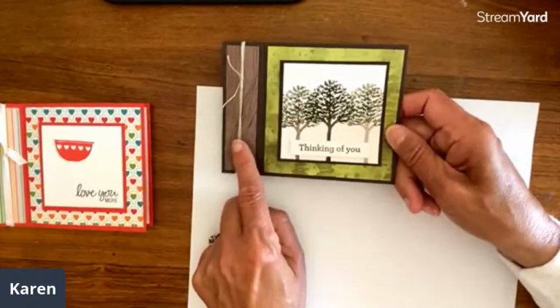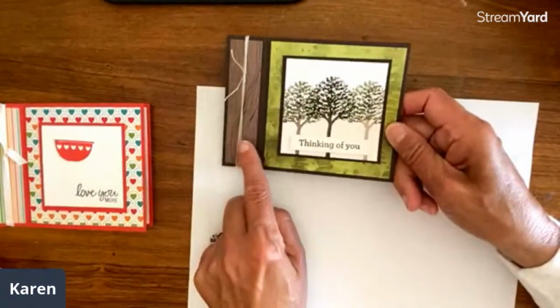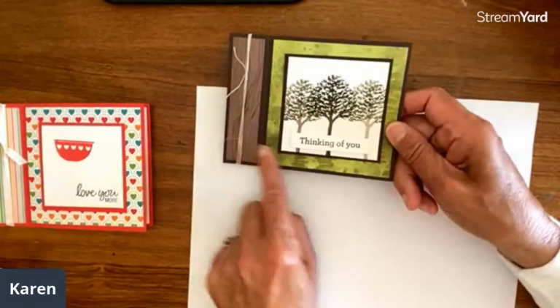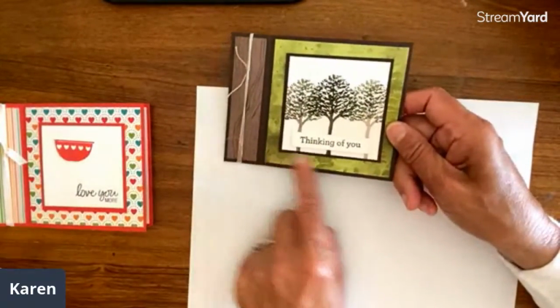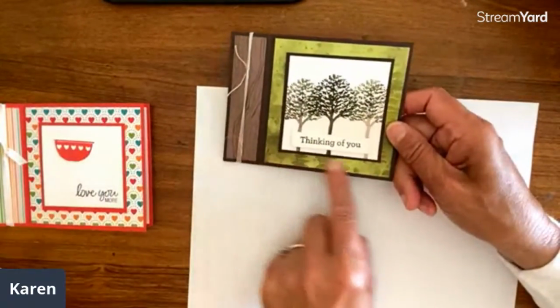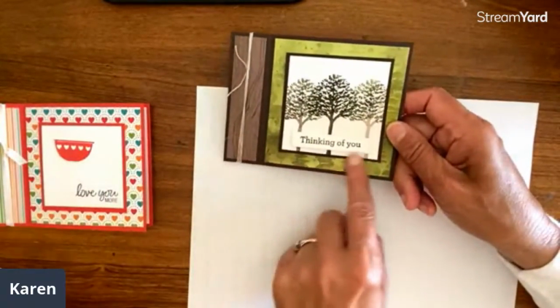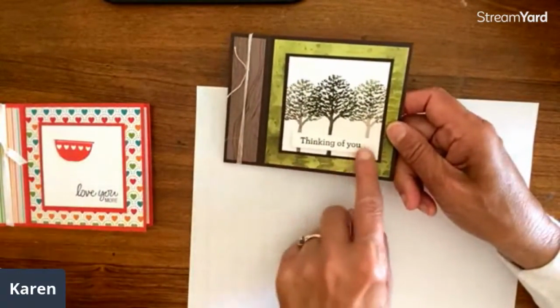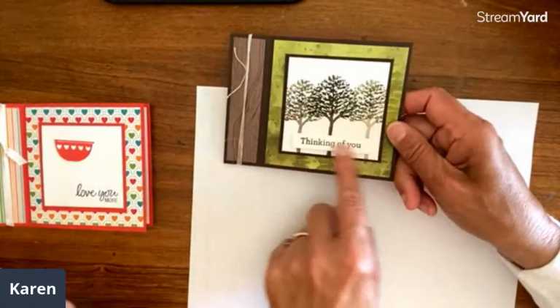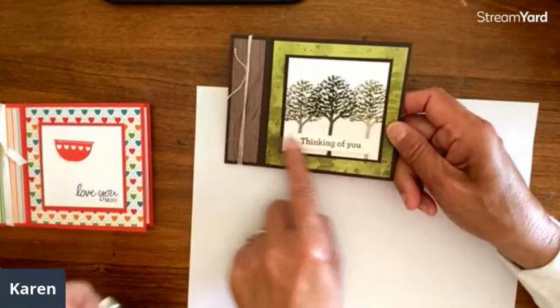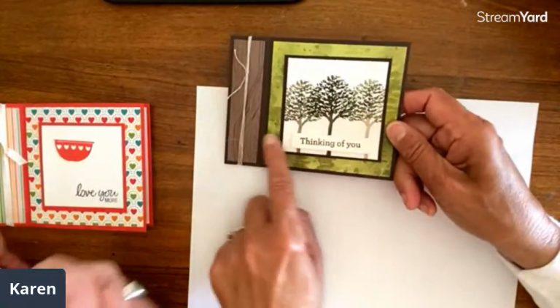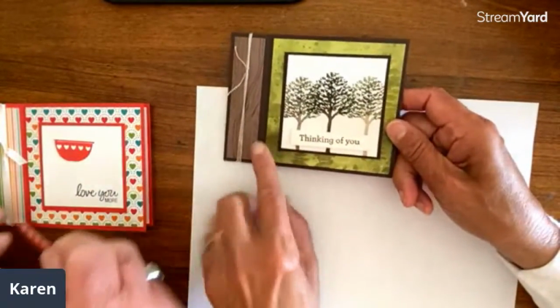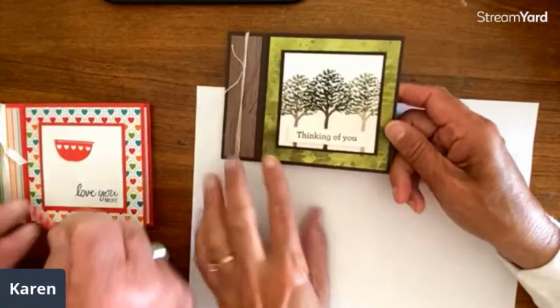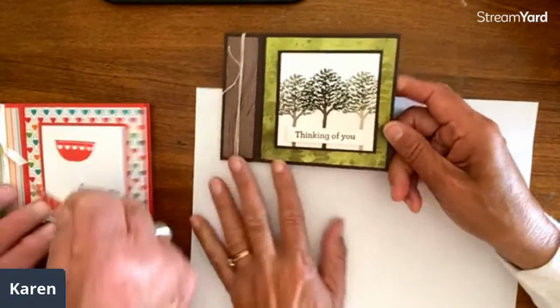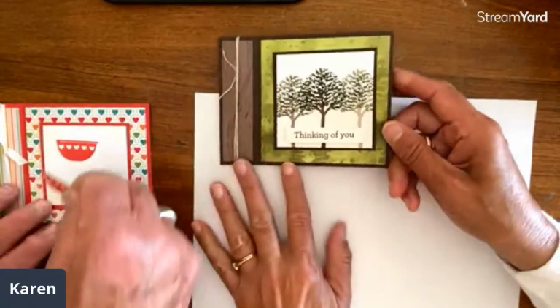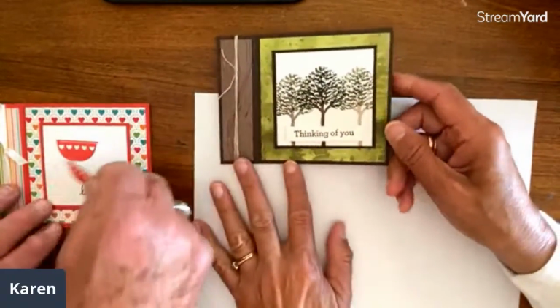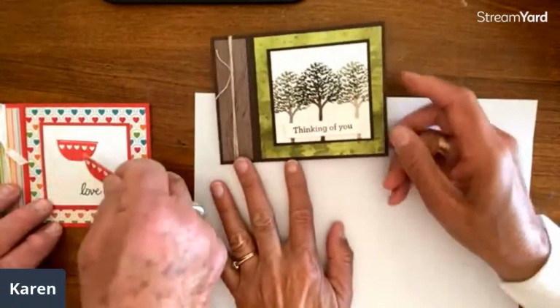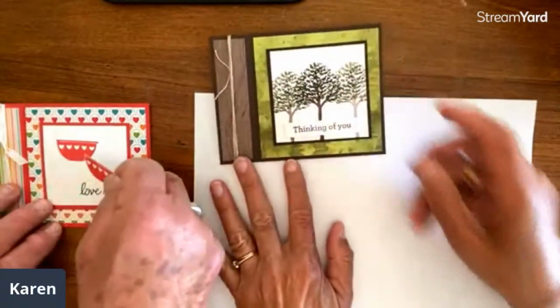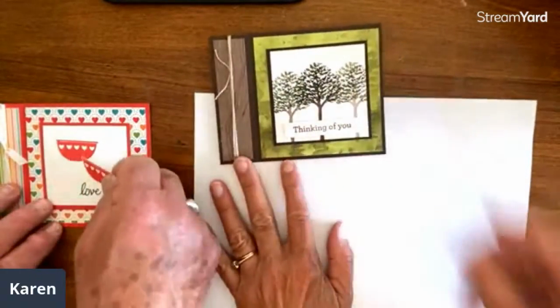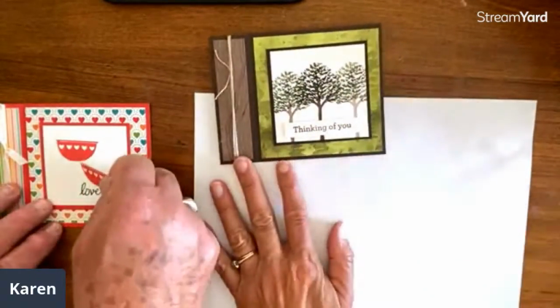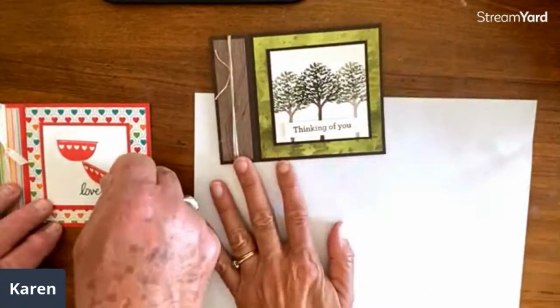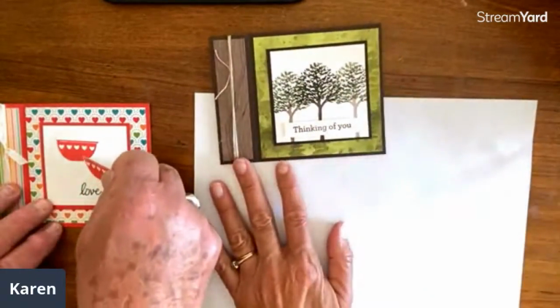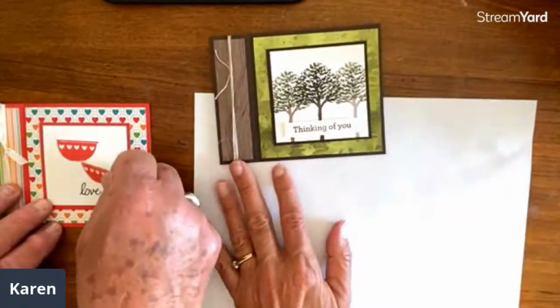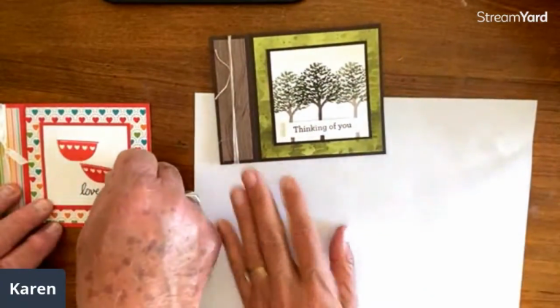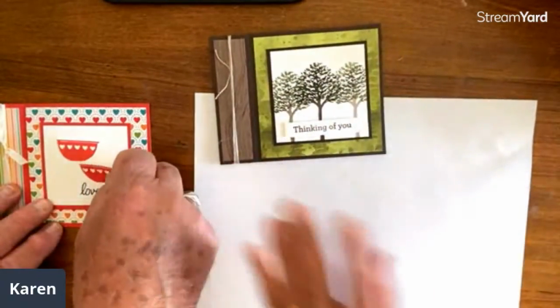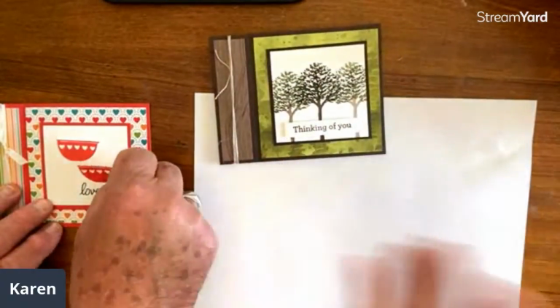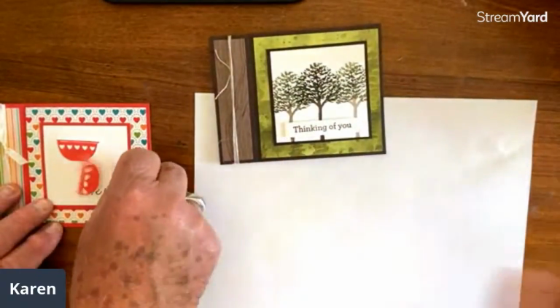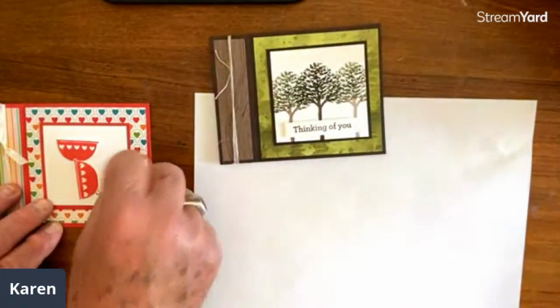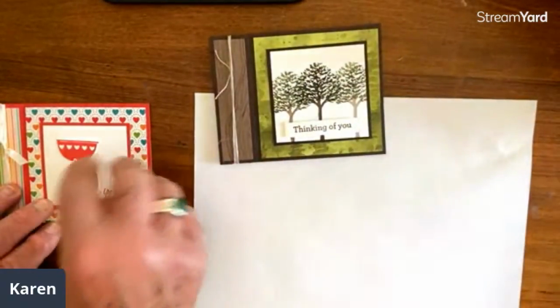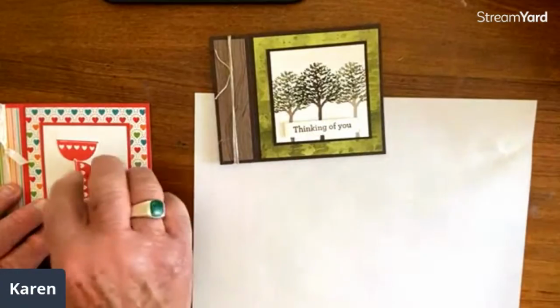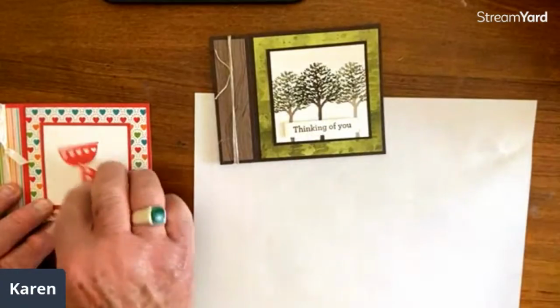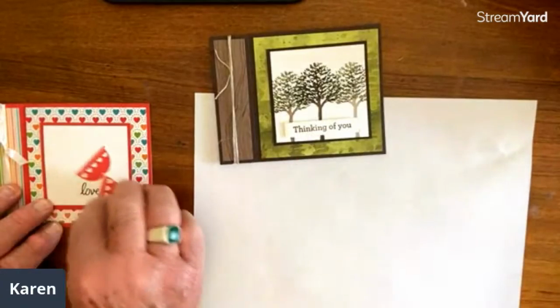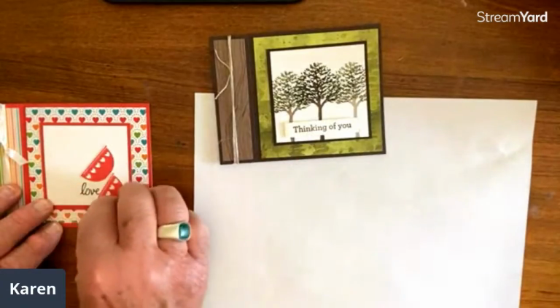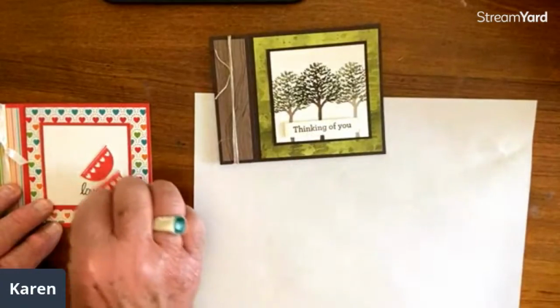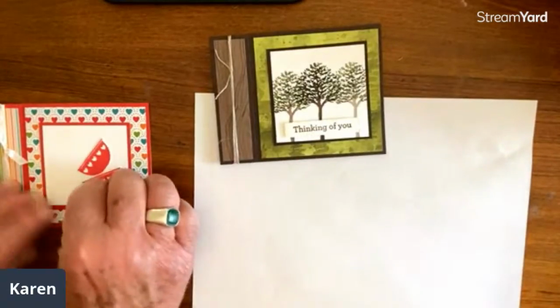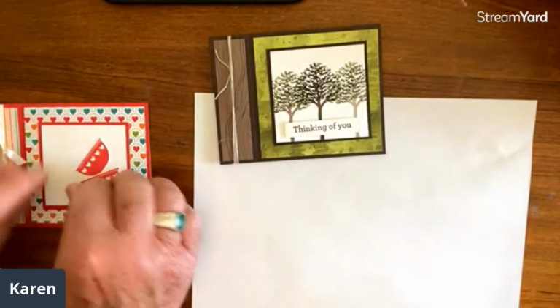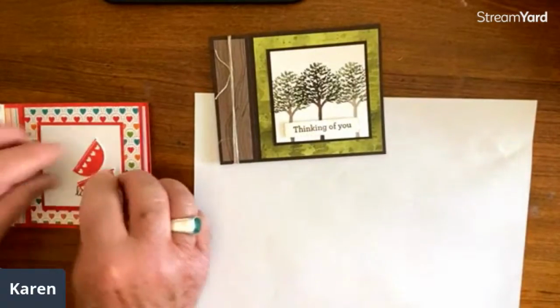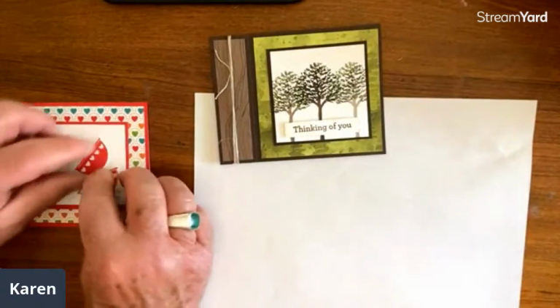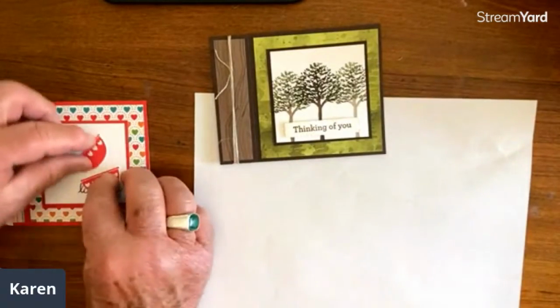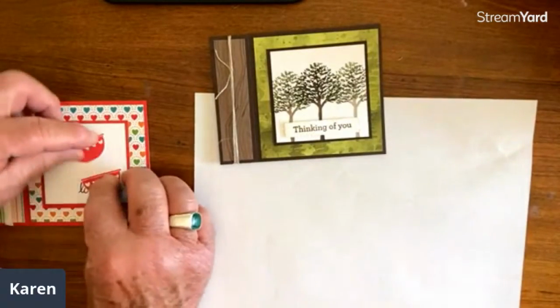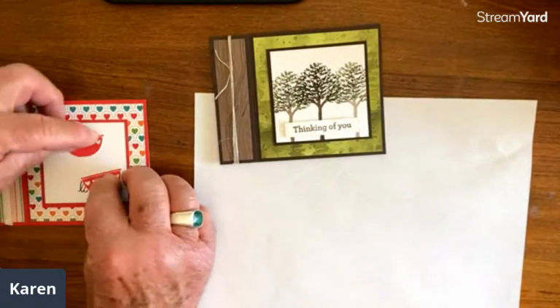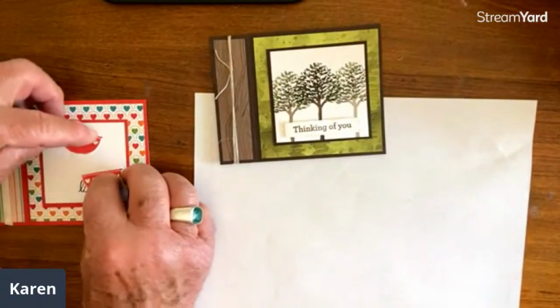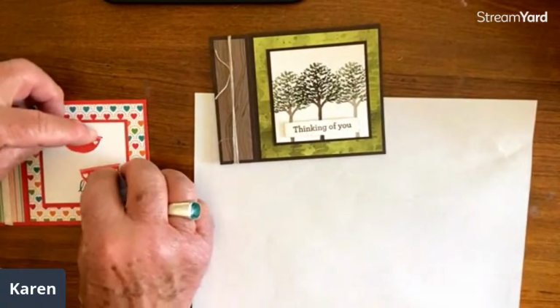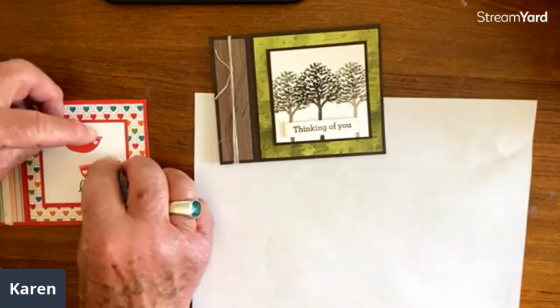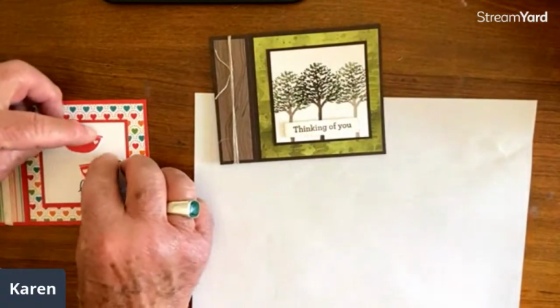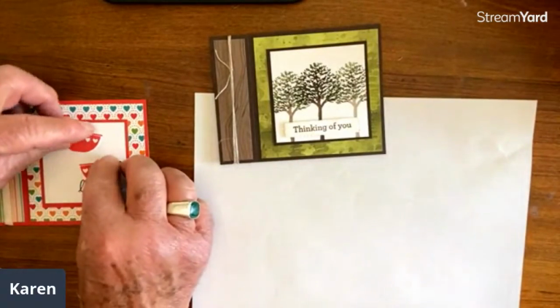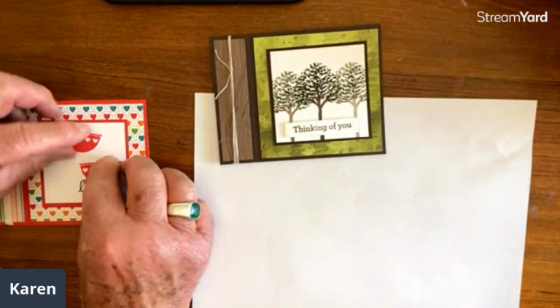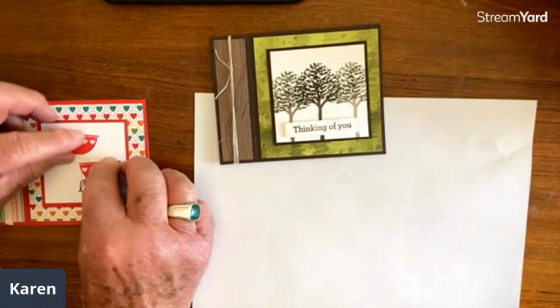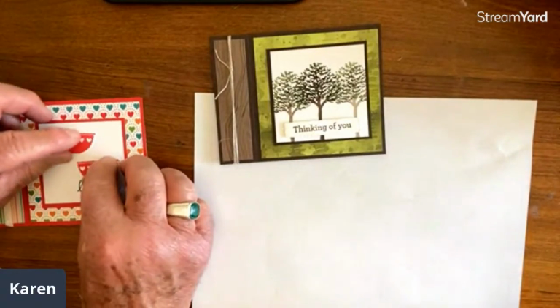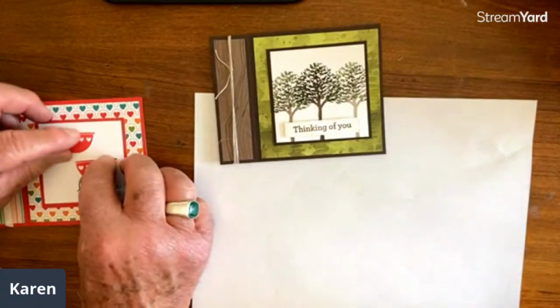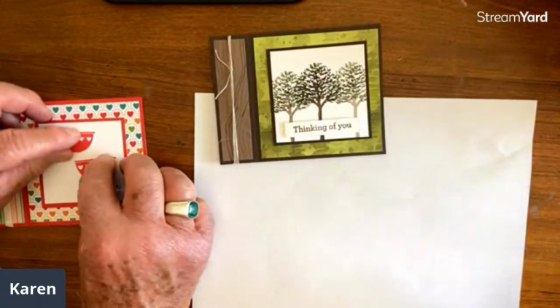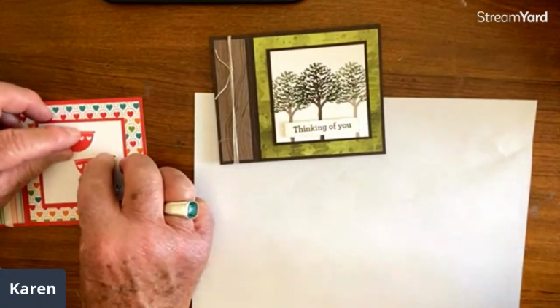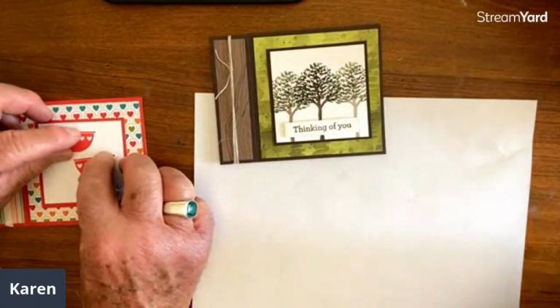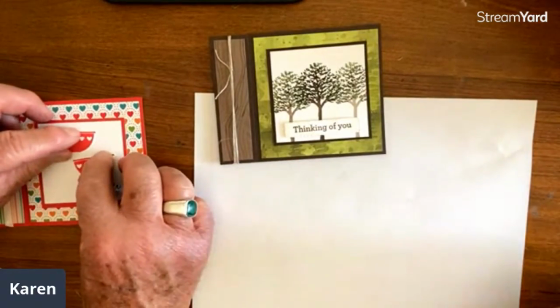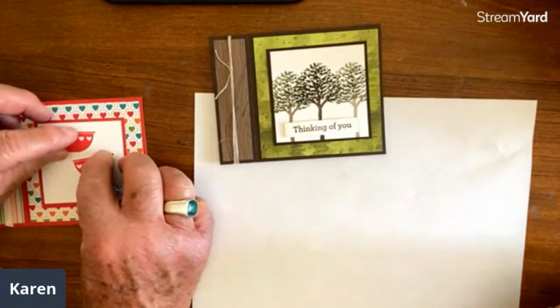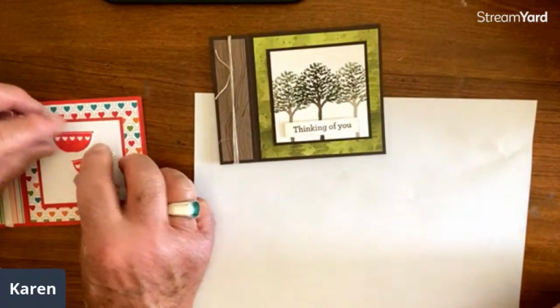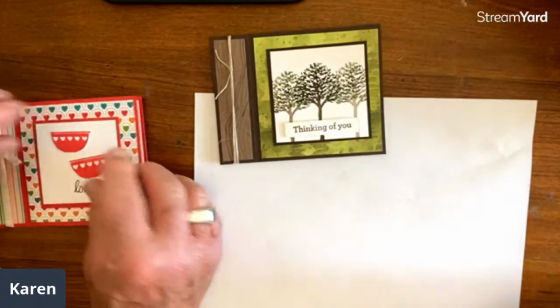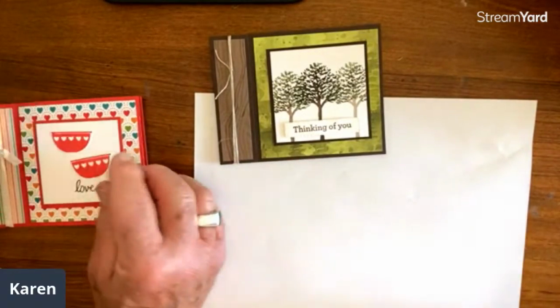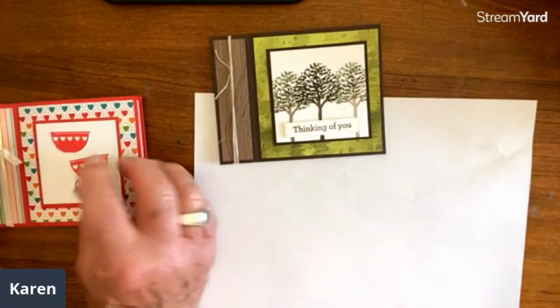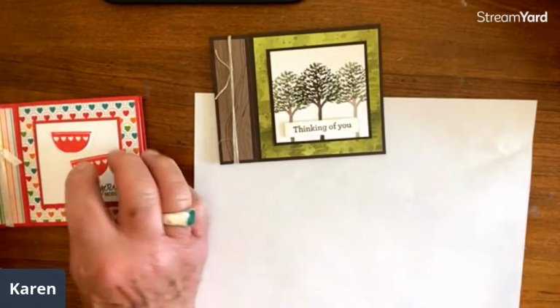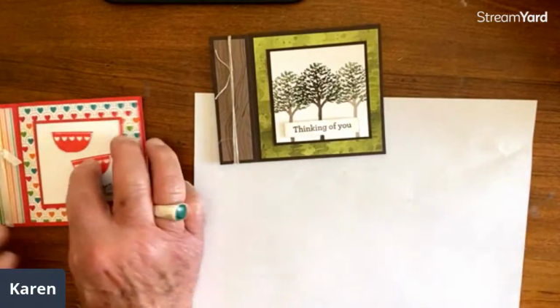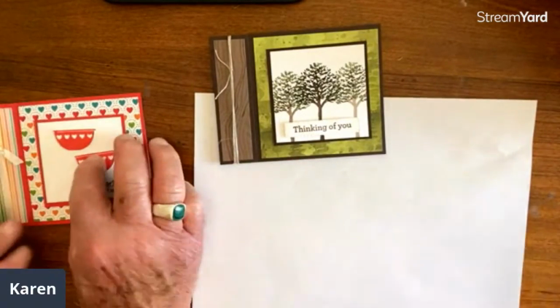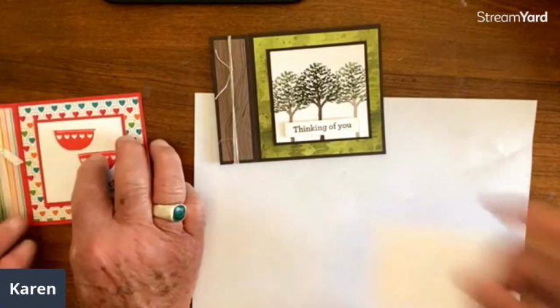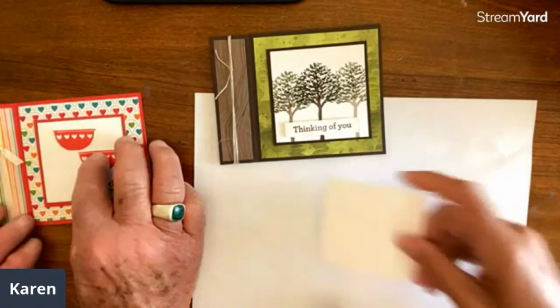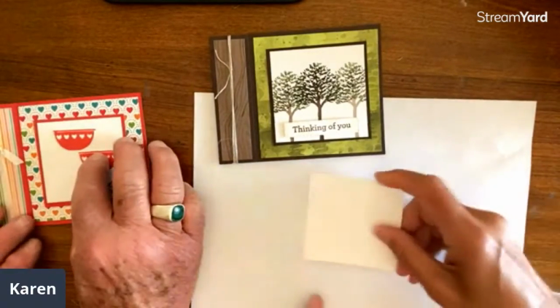This time I'm using twine. I wanted to point out — if you see the two shades of brown — just in case.